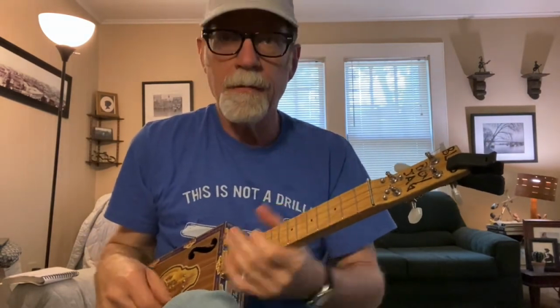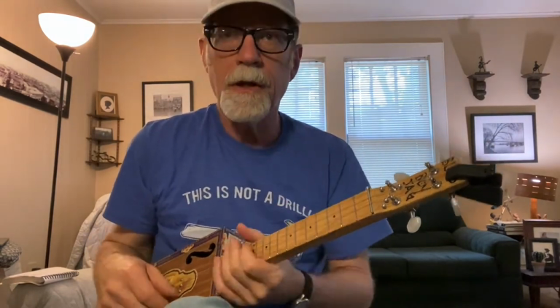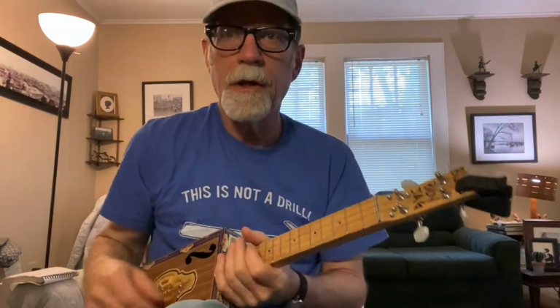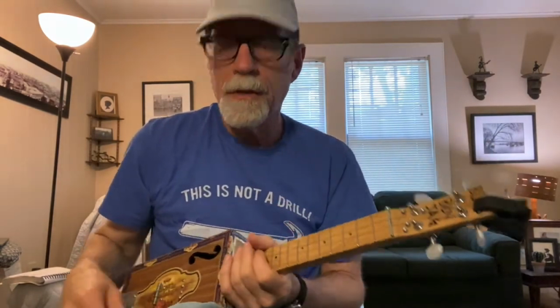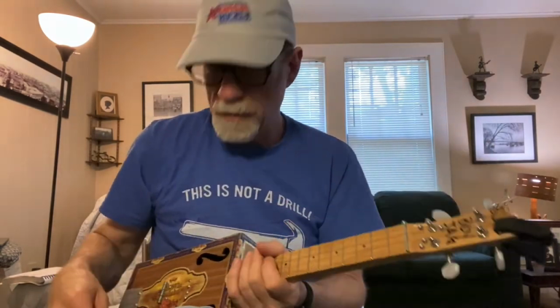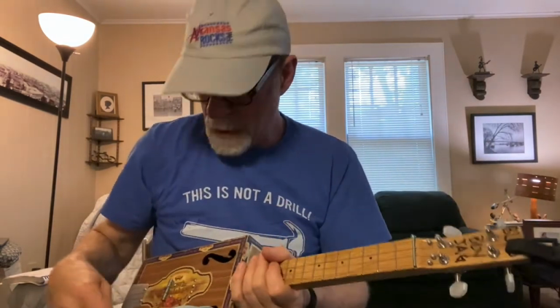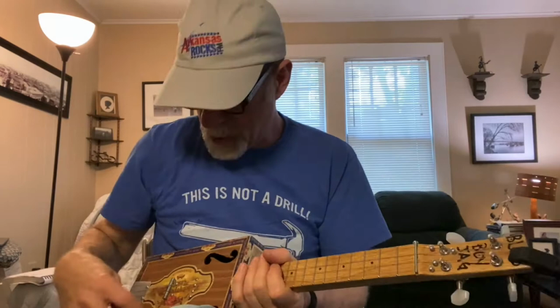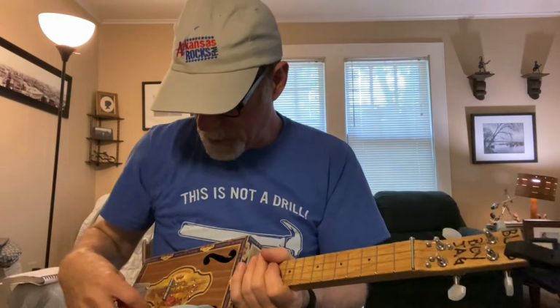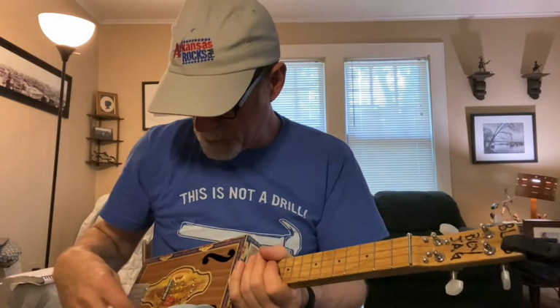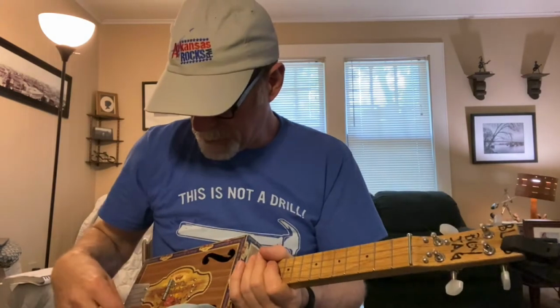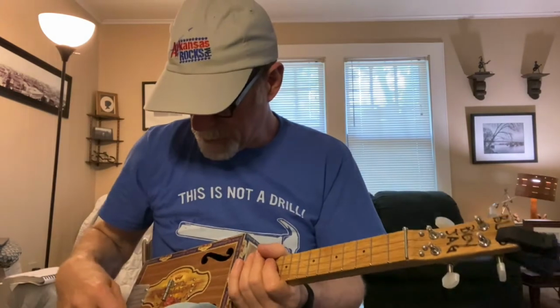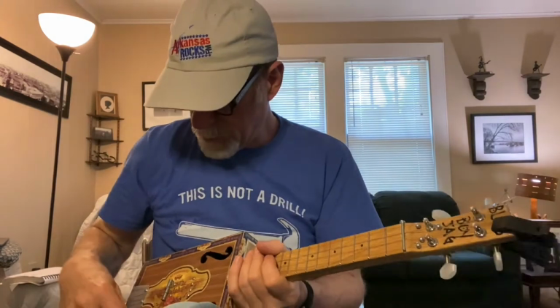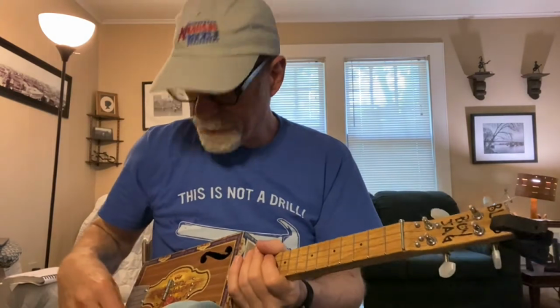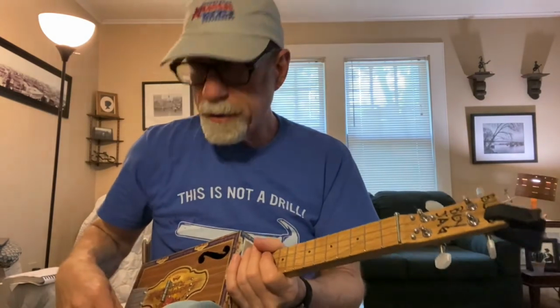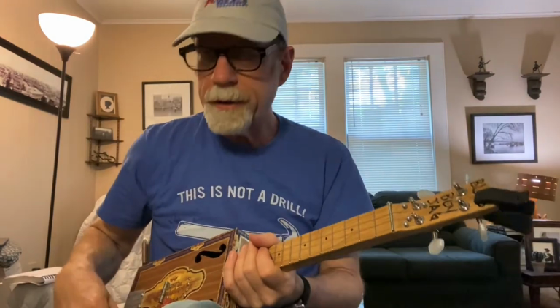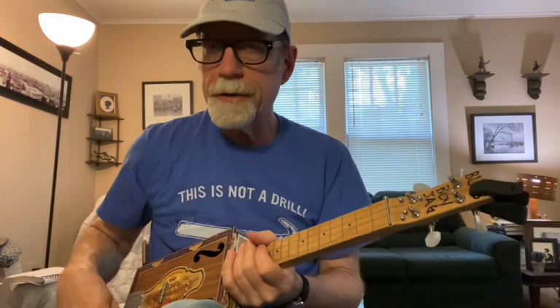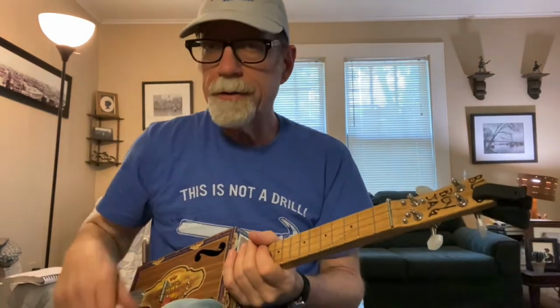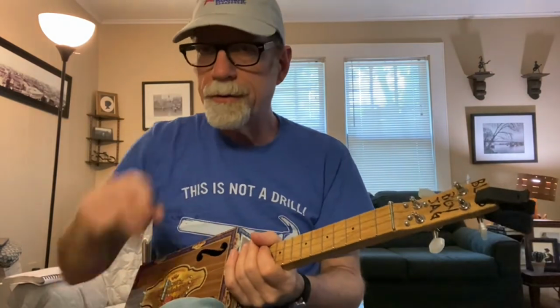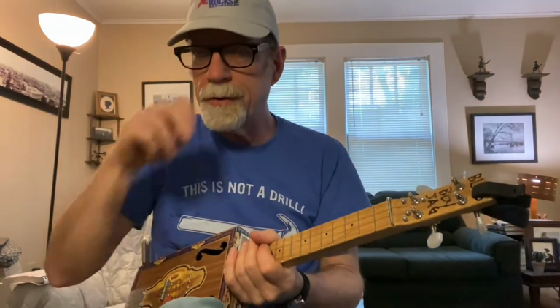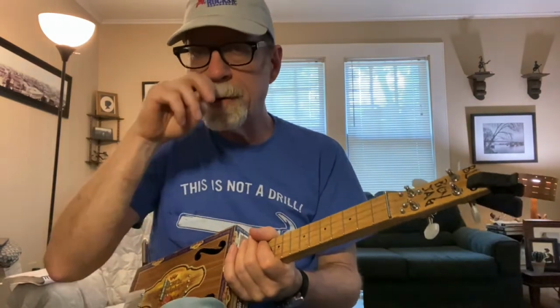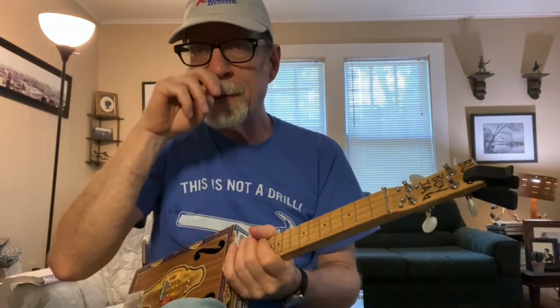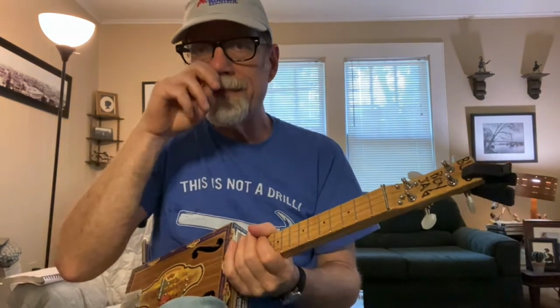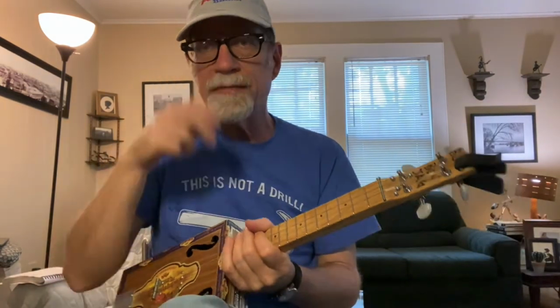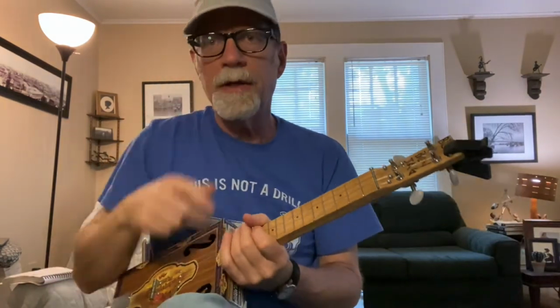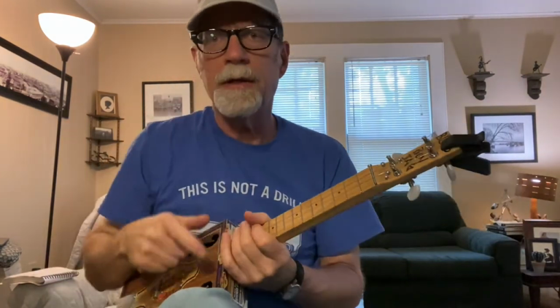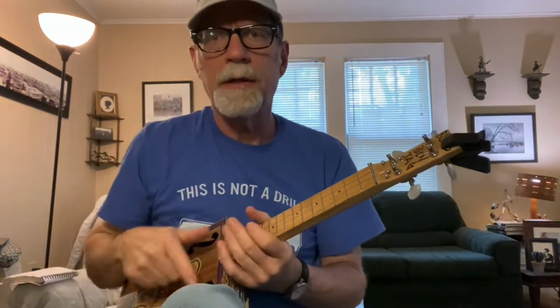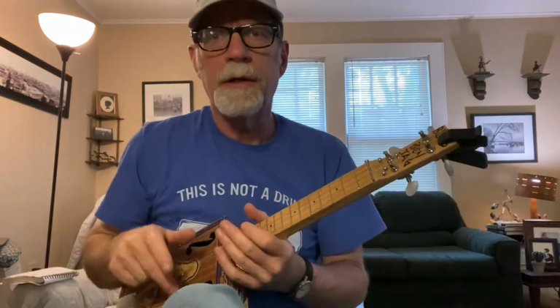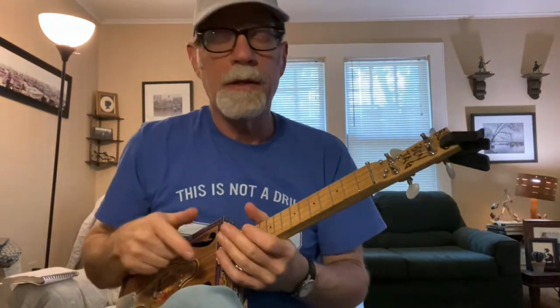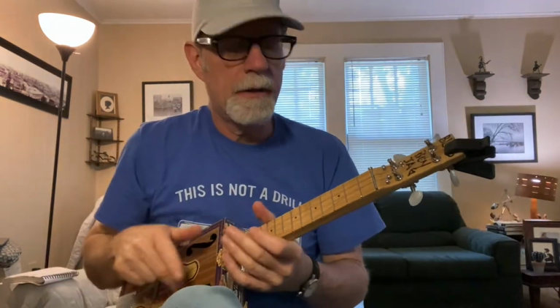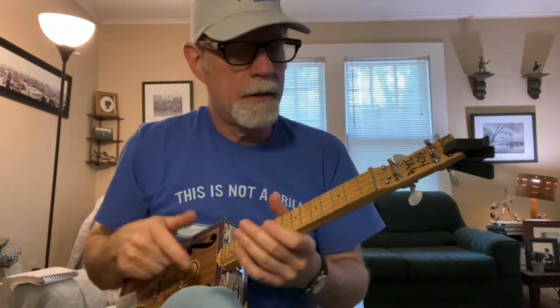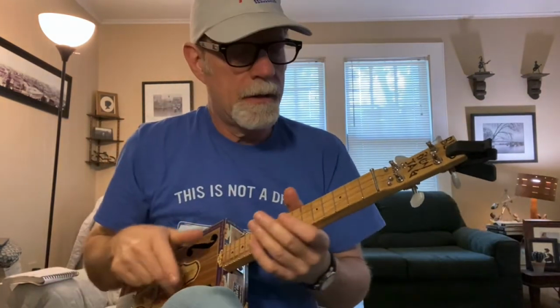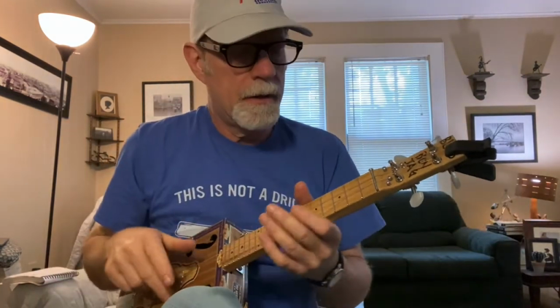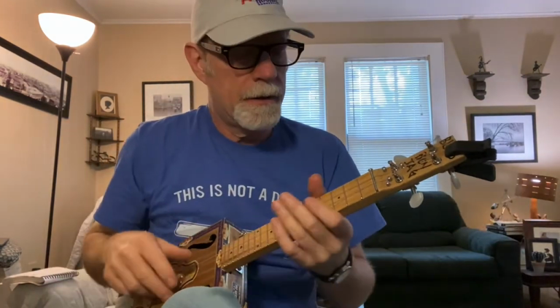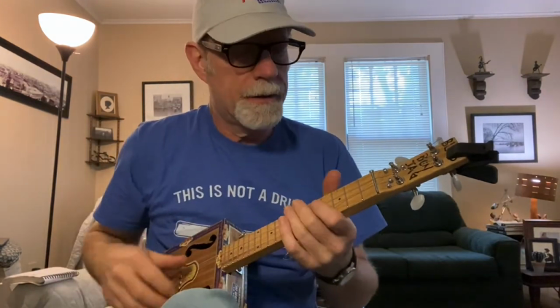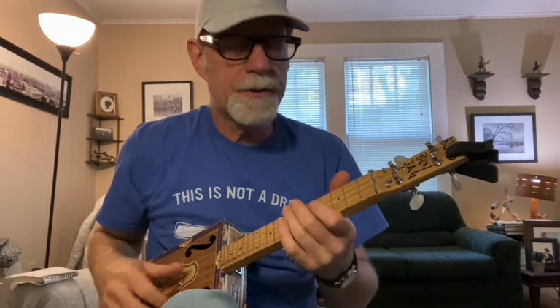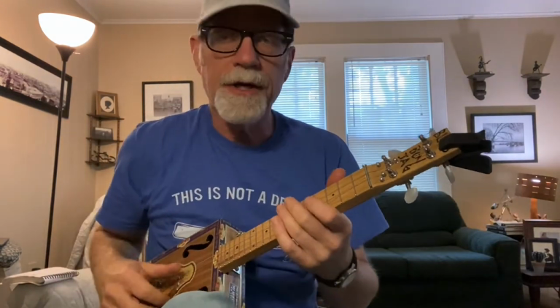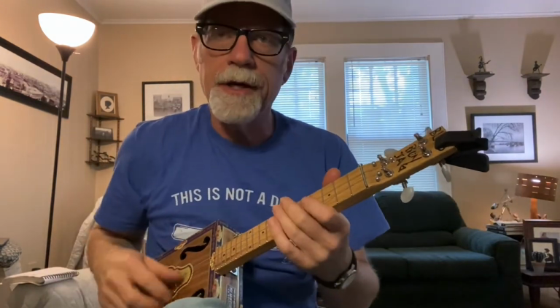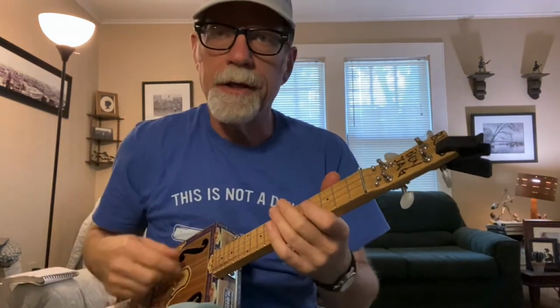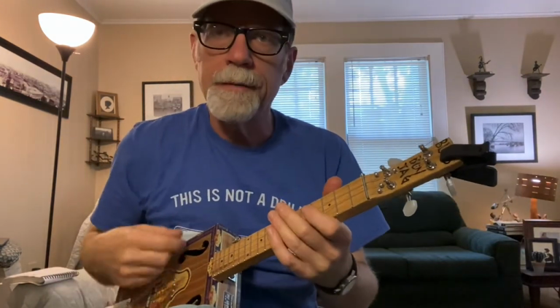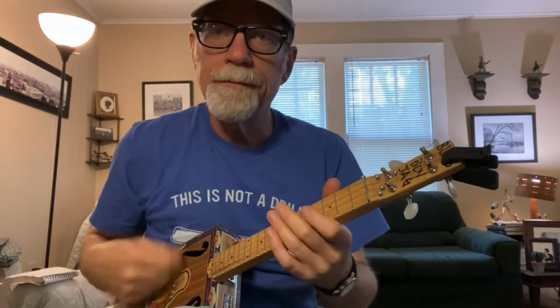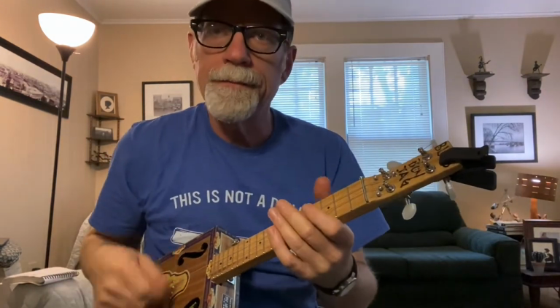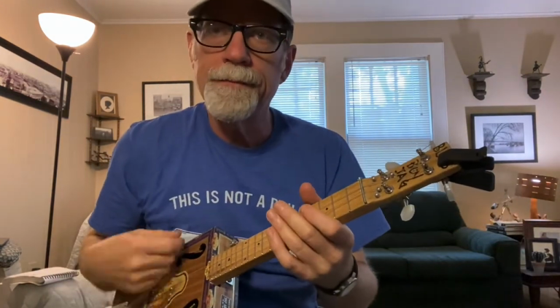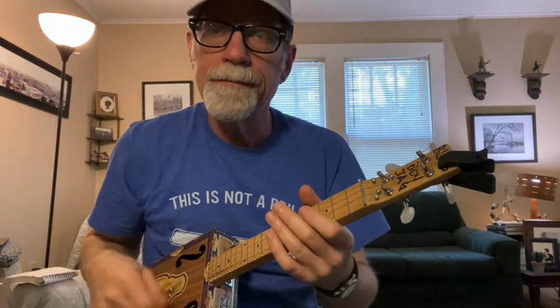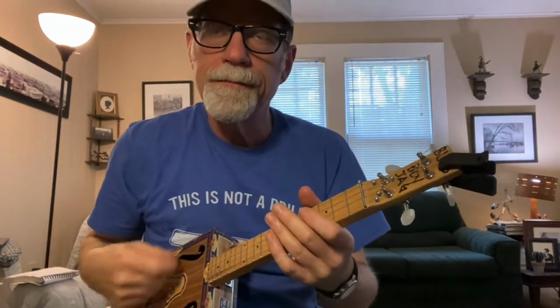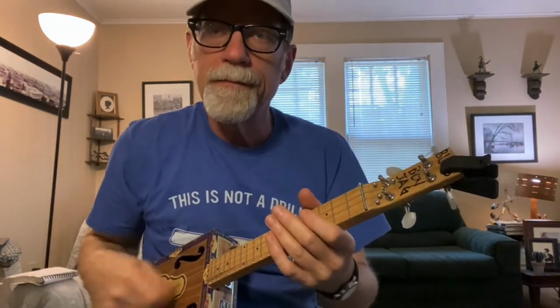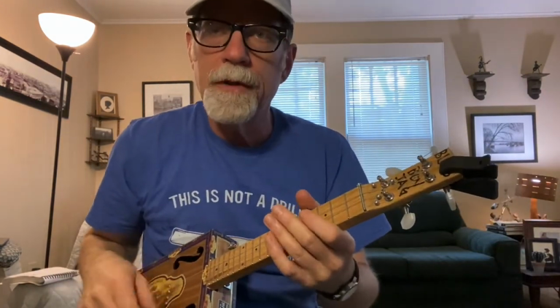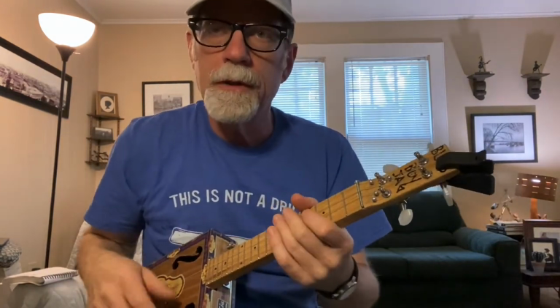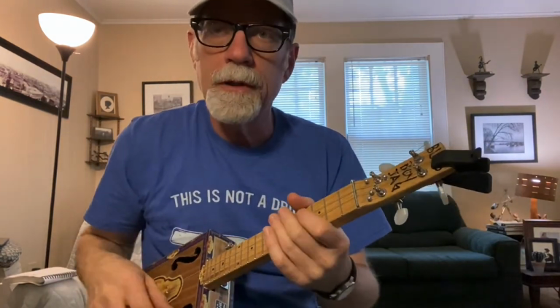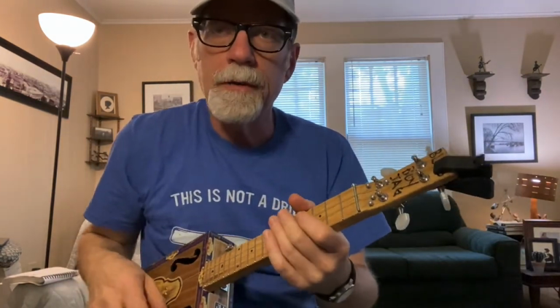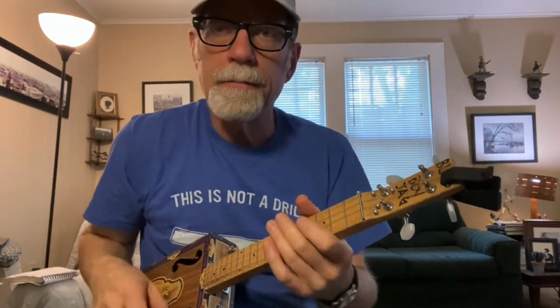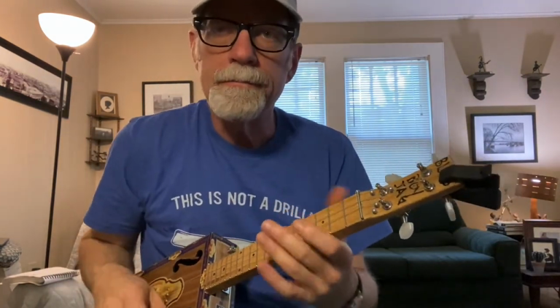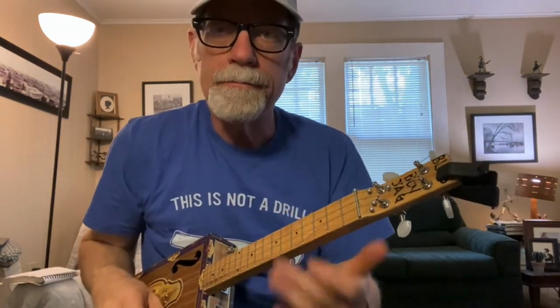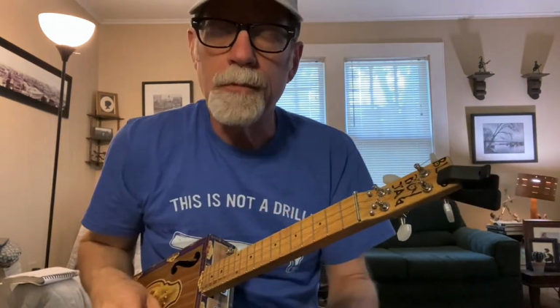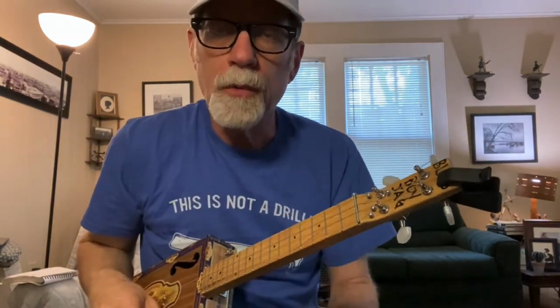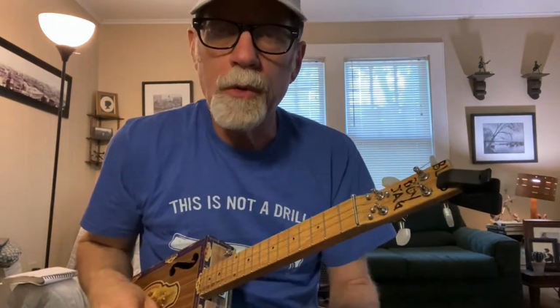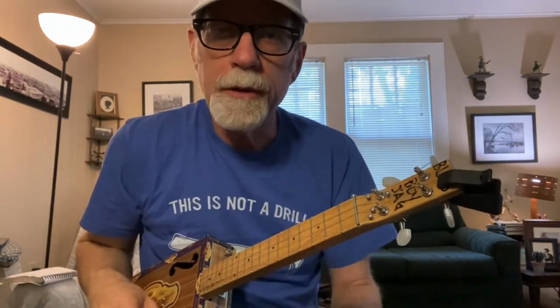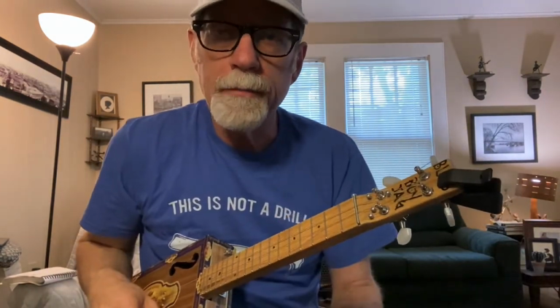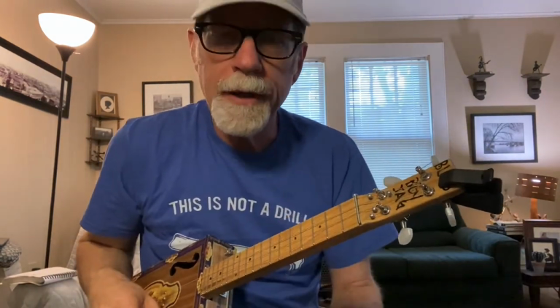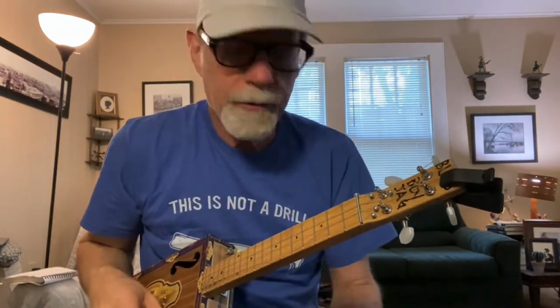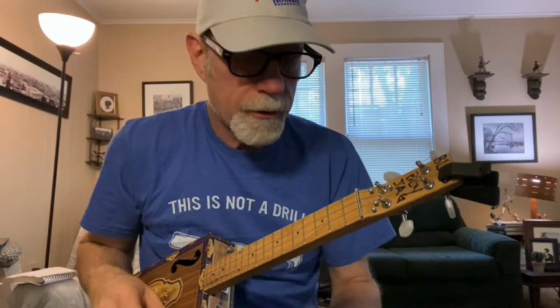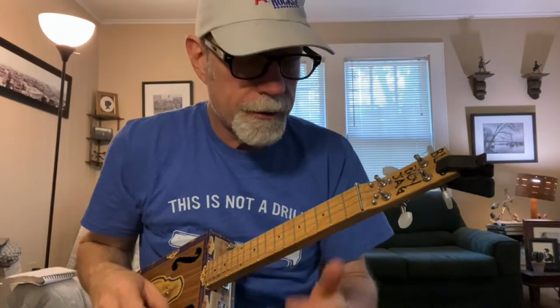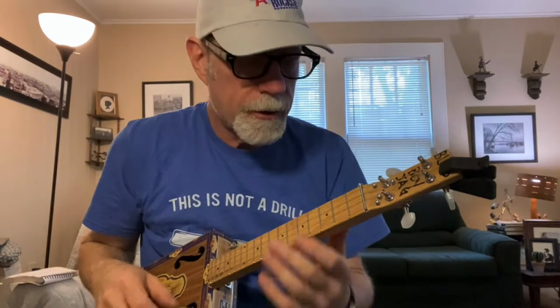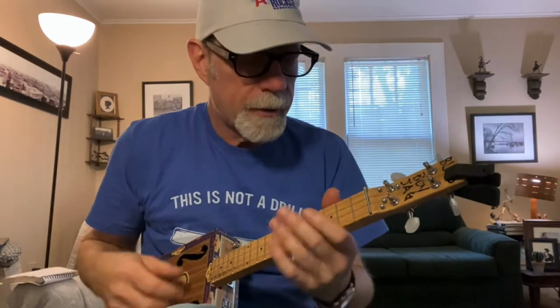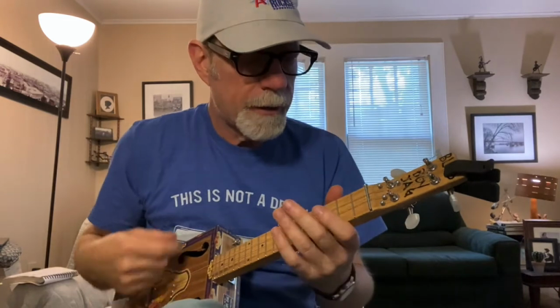Now we plug it in — this is a little rolling micro key band.